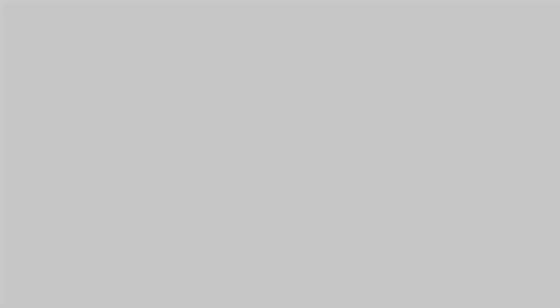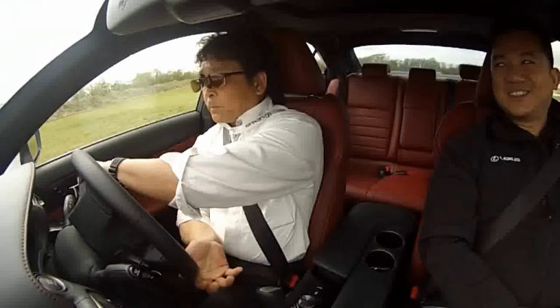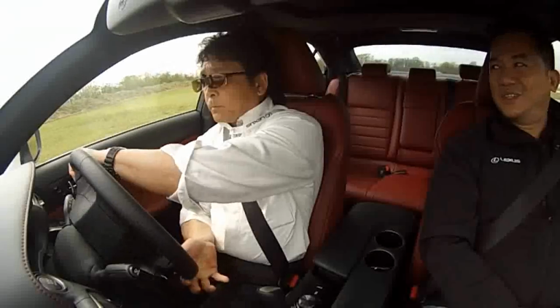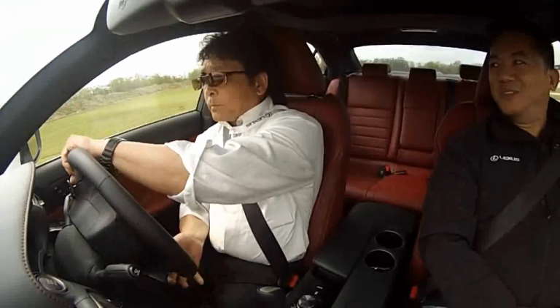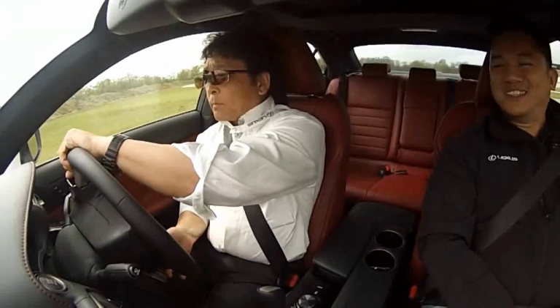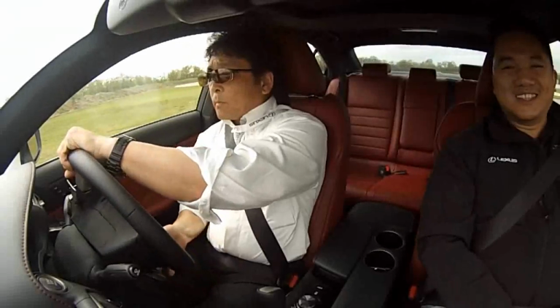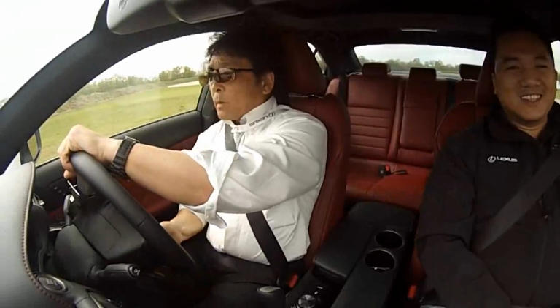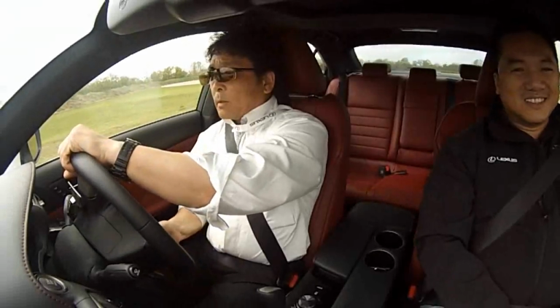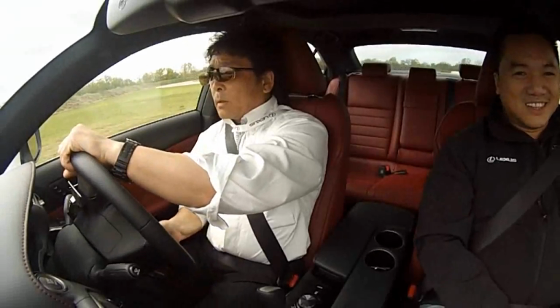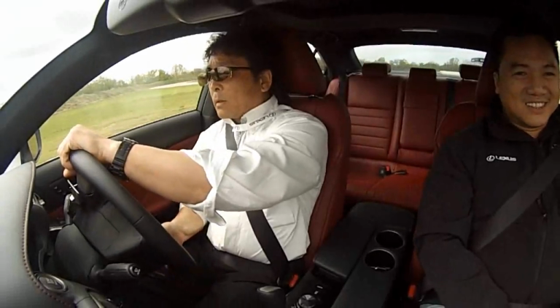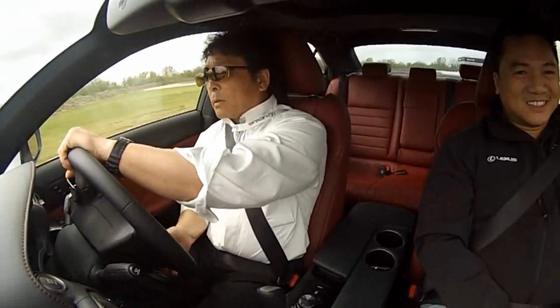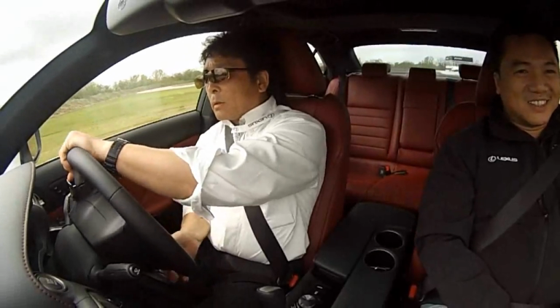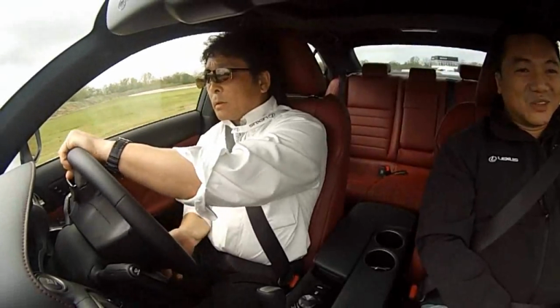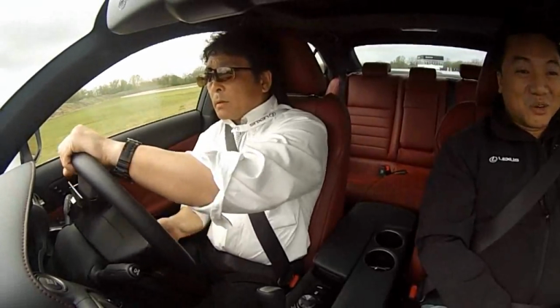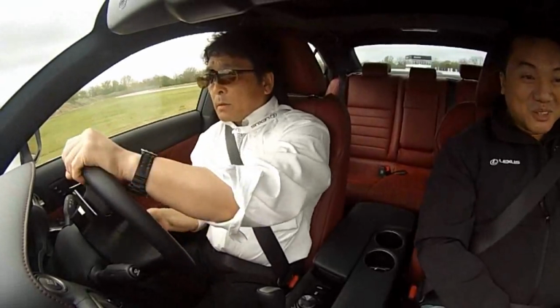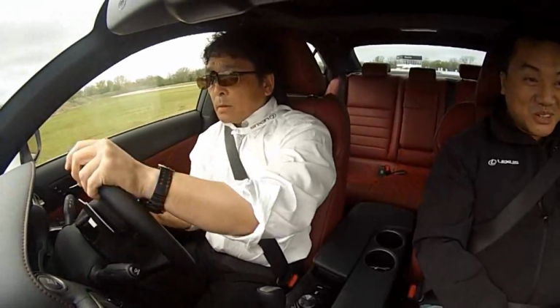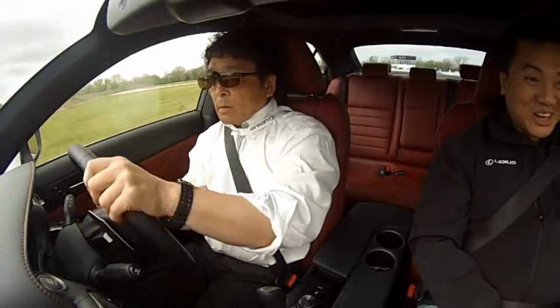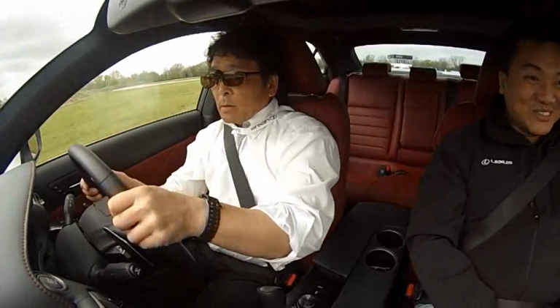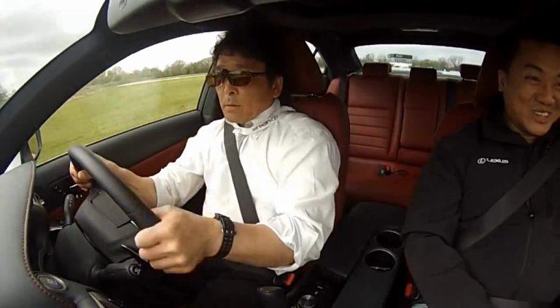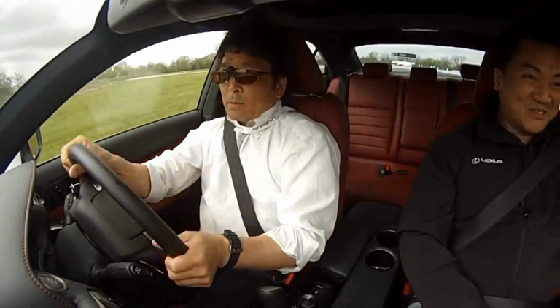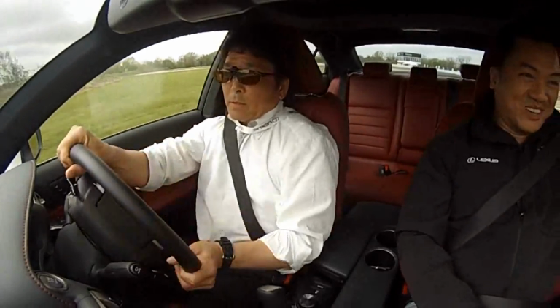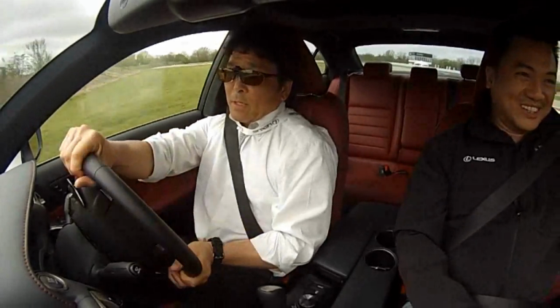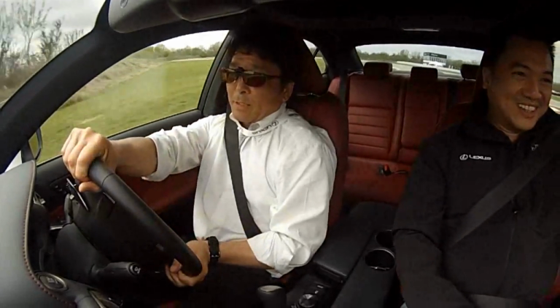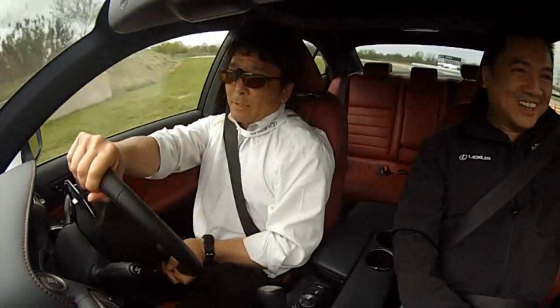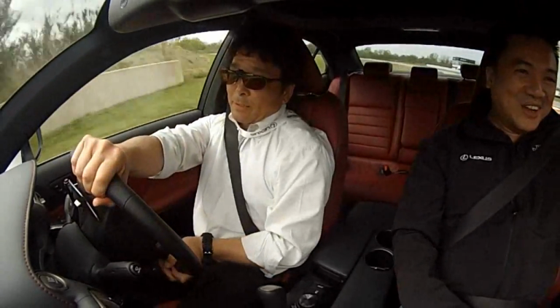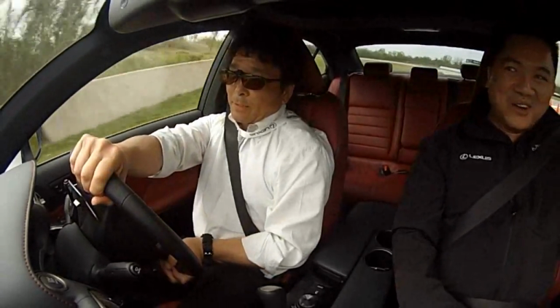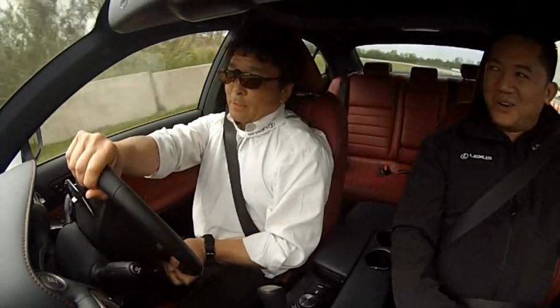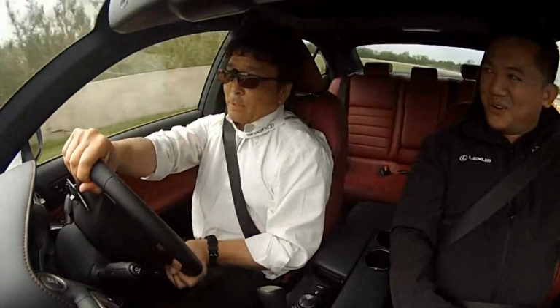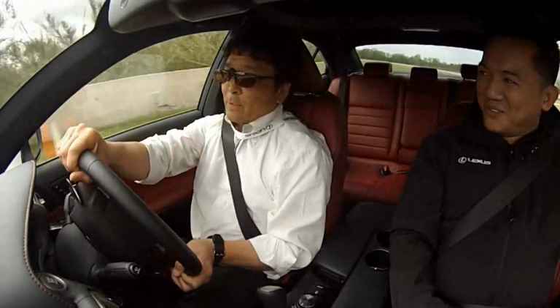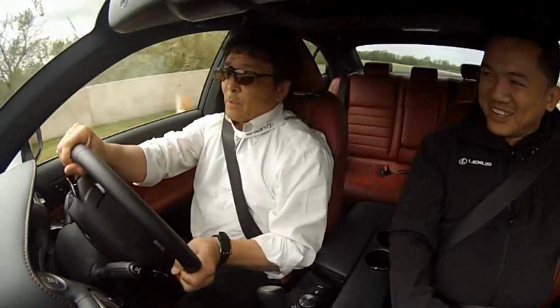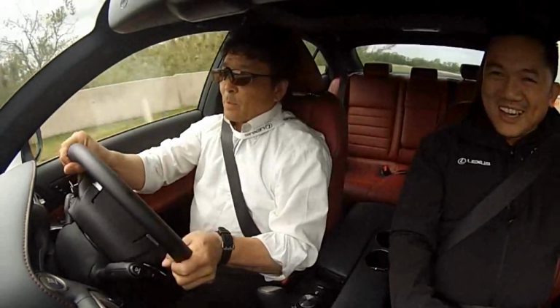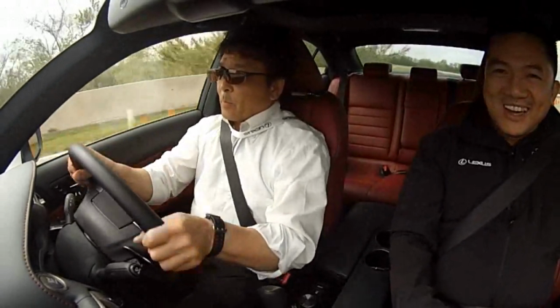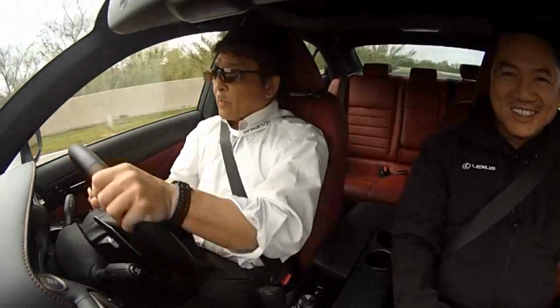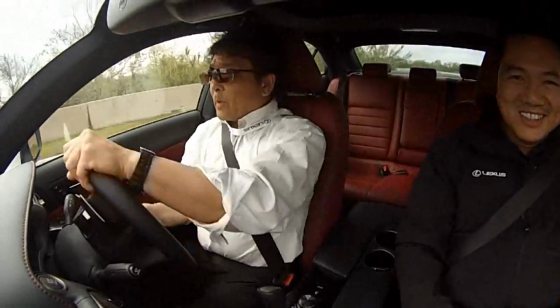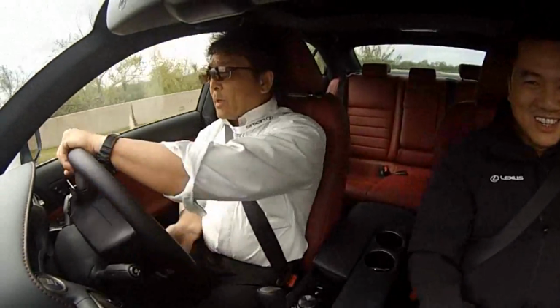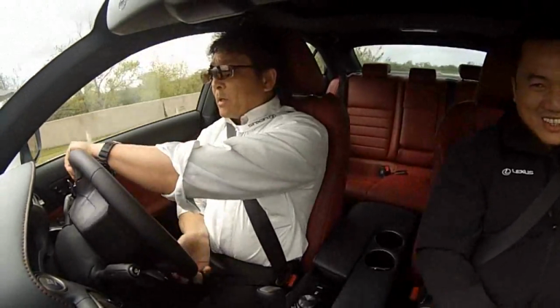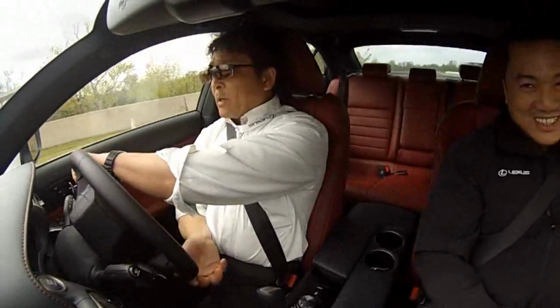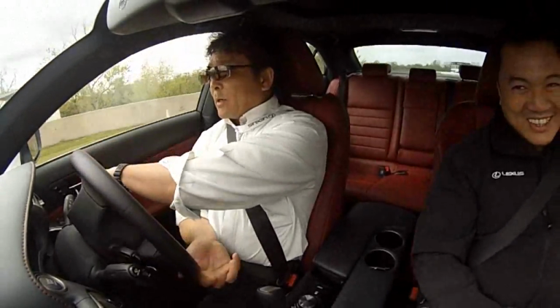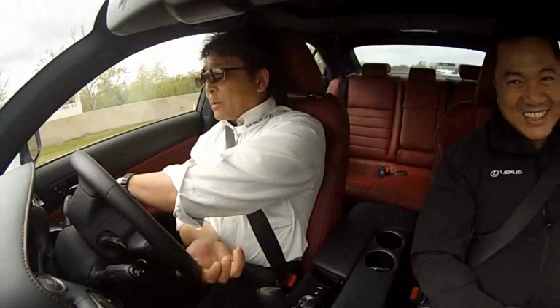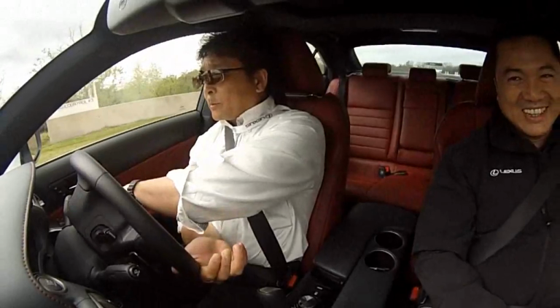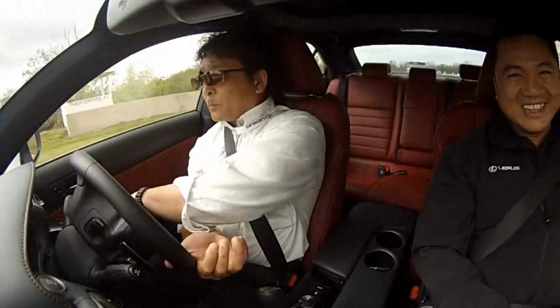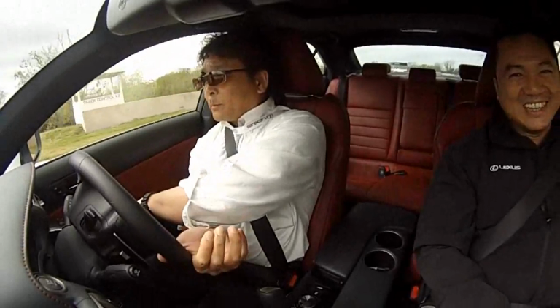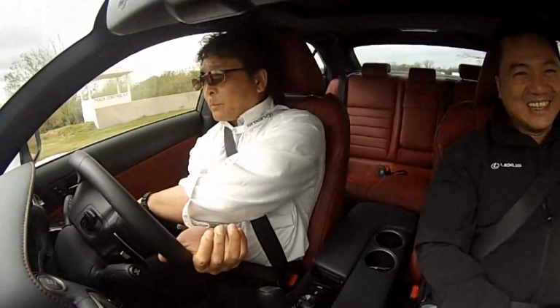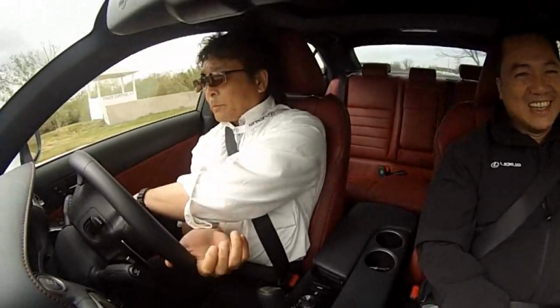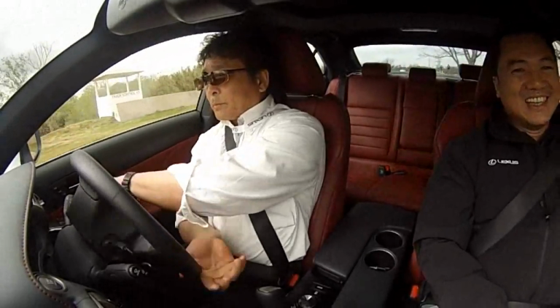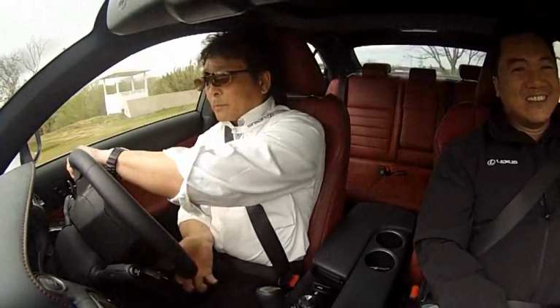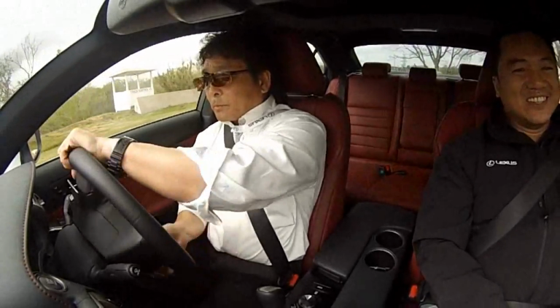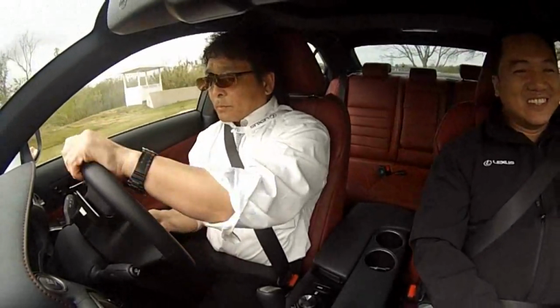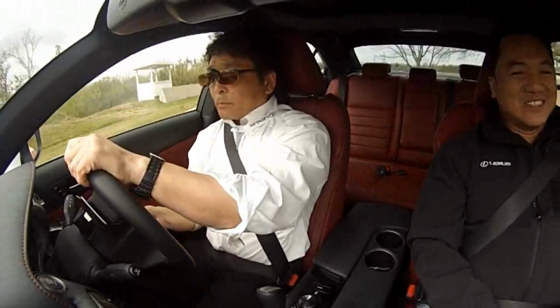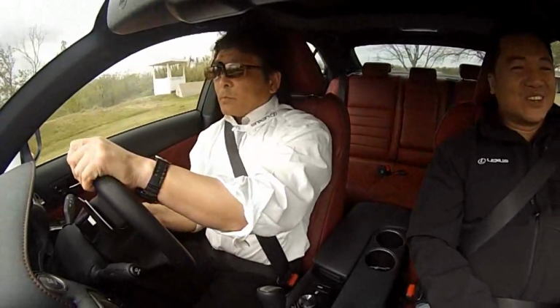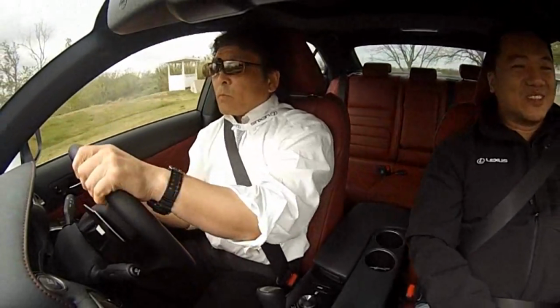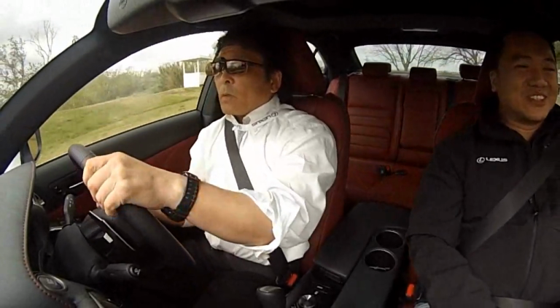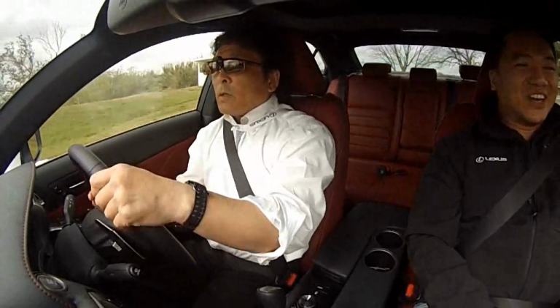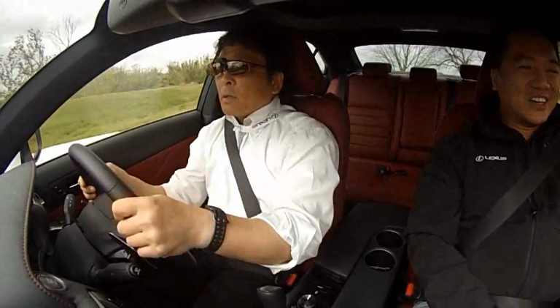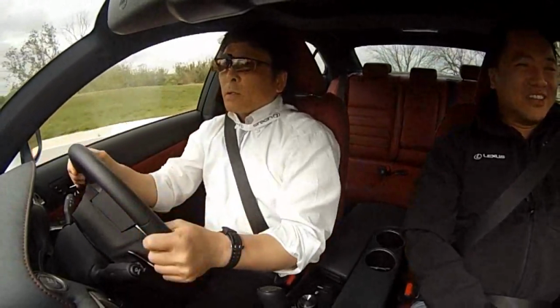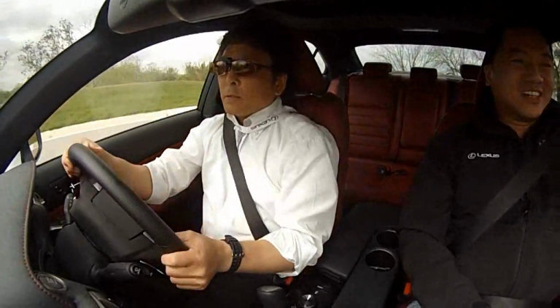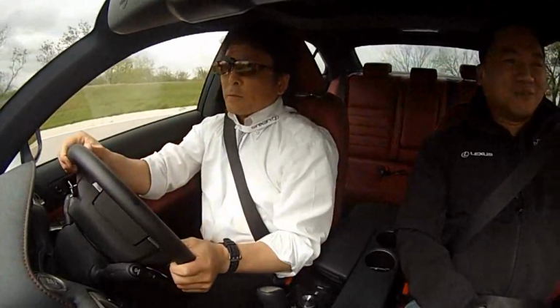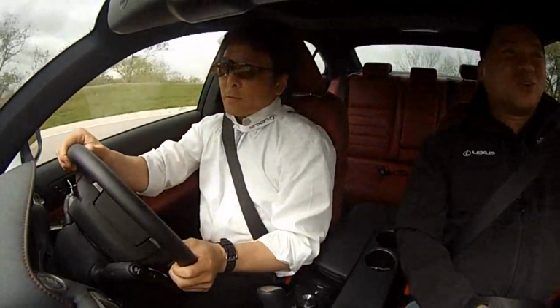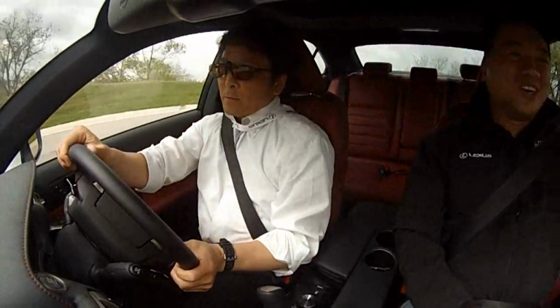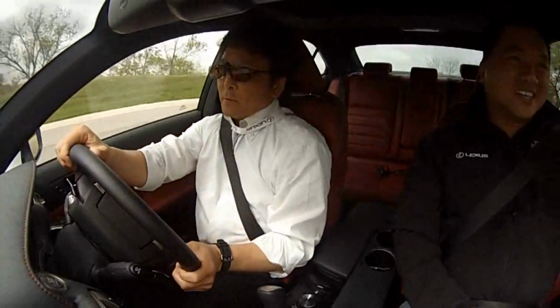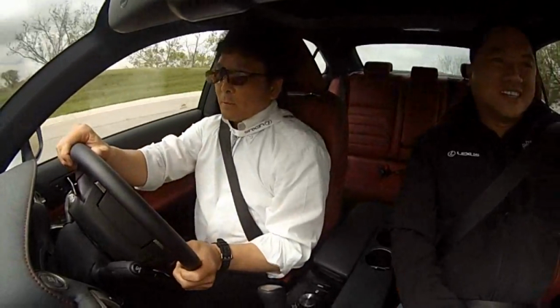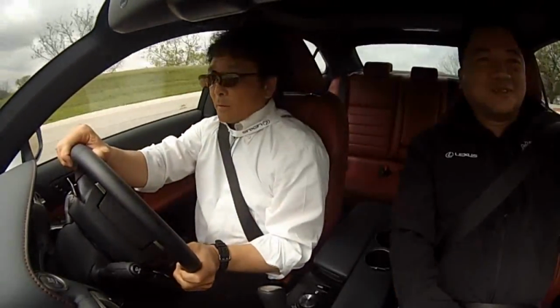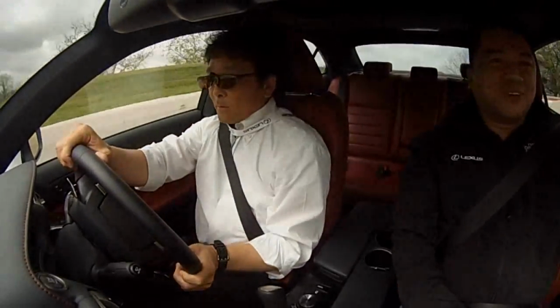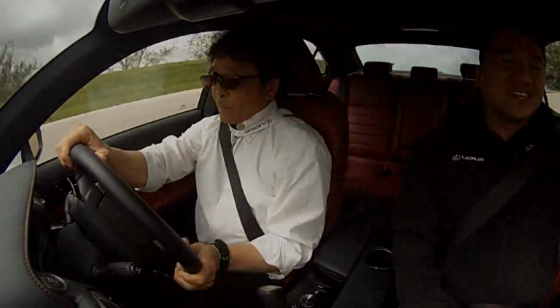He says it's normal driving — but oh my gosh, this is normal driving? It's like a walk in the park.